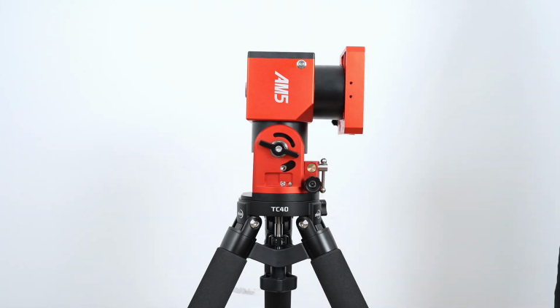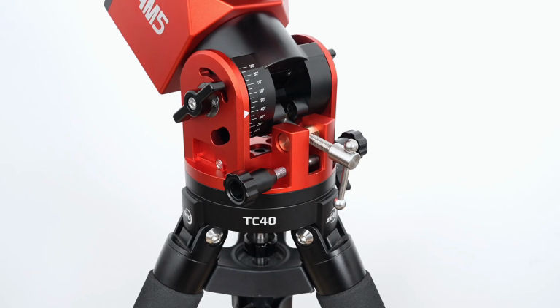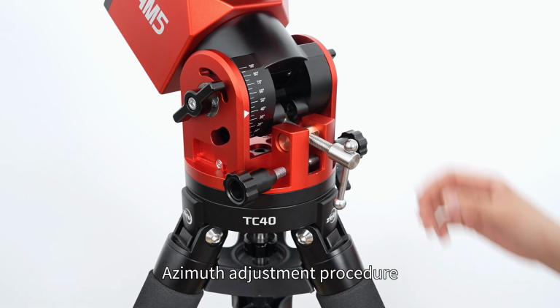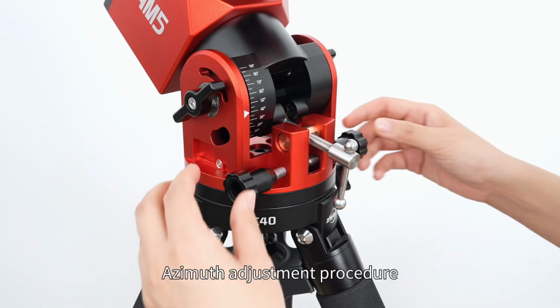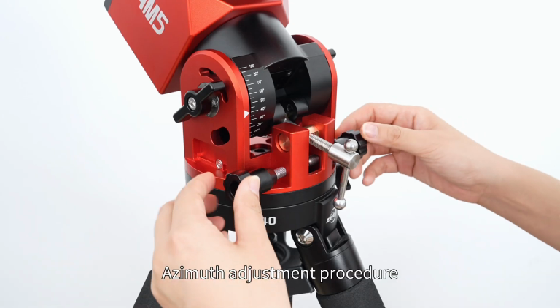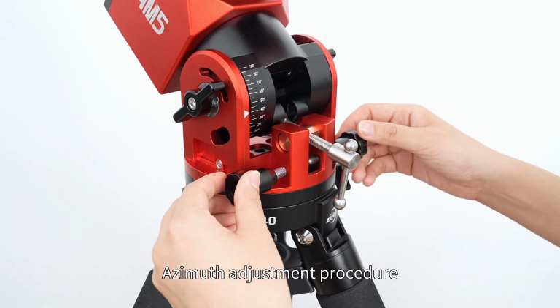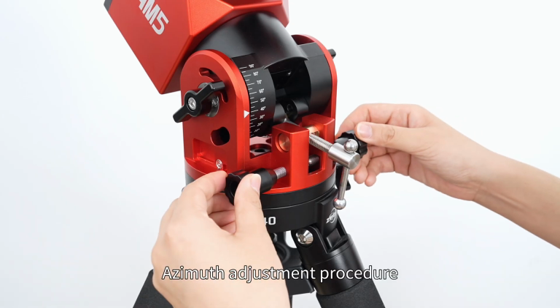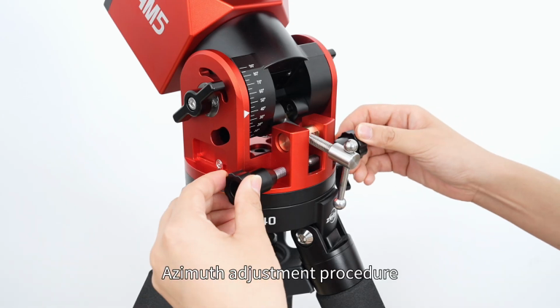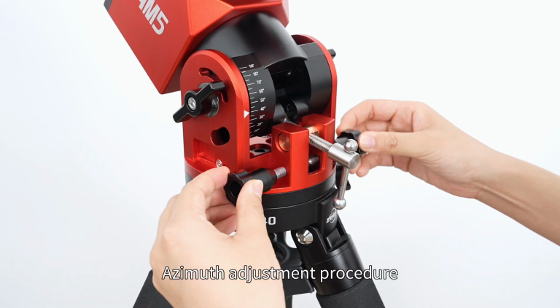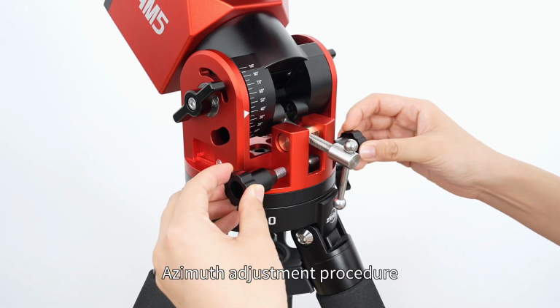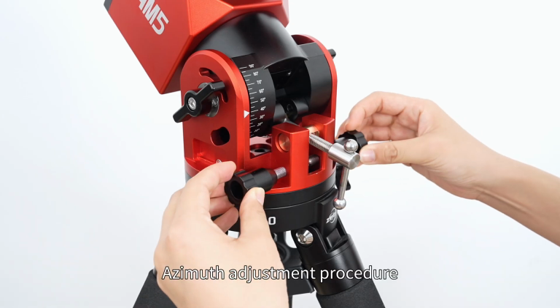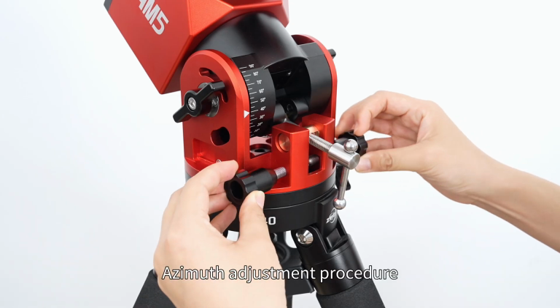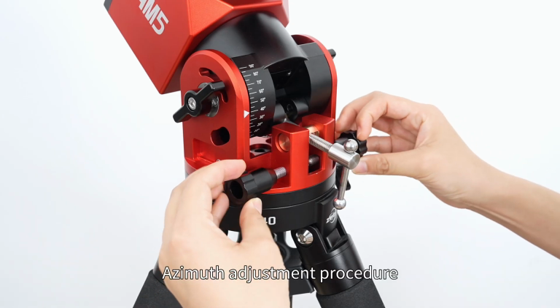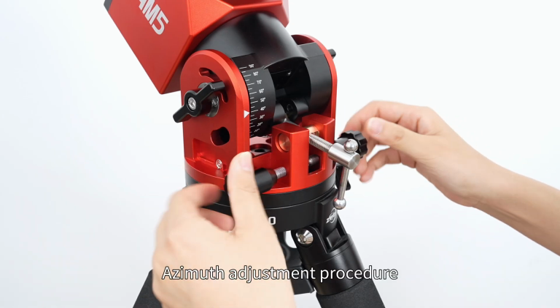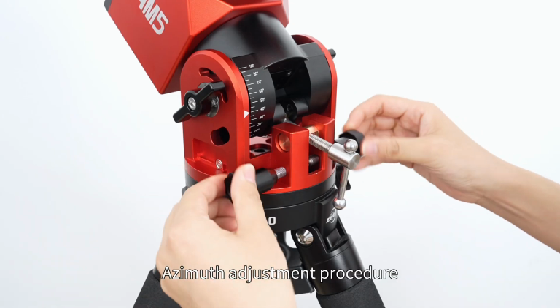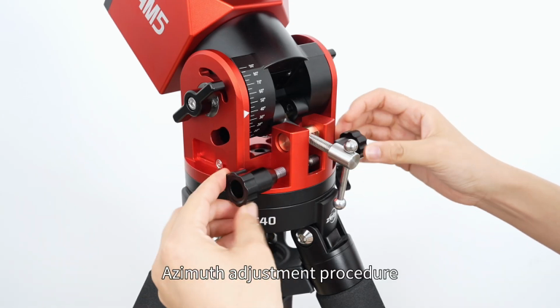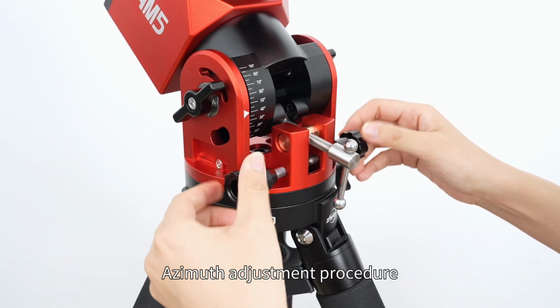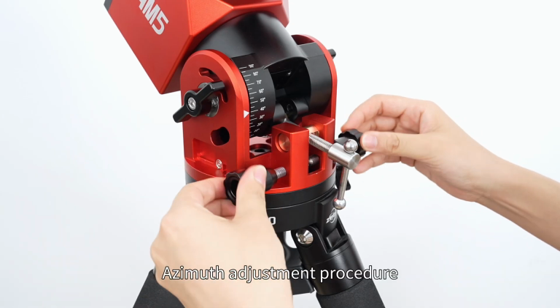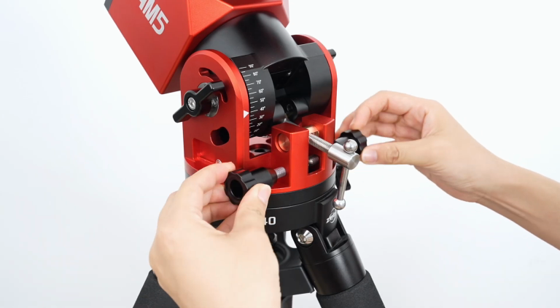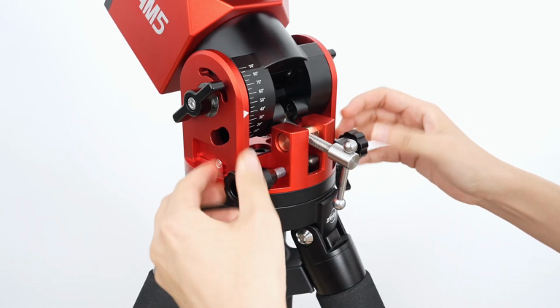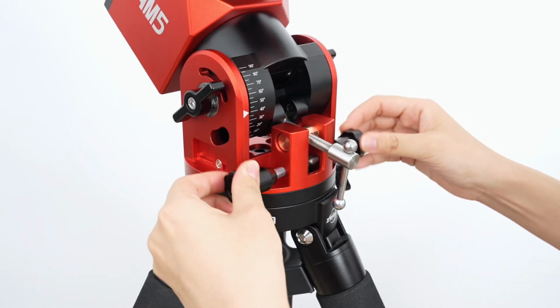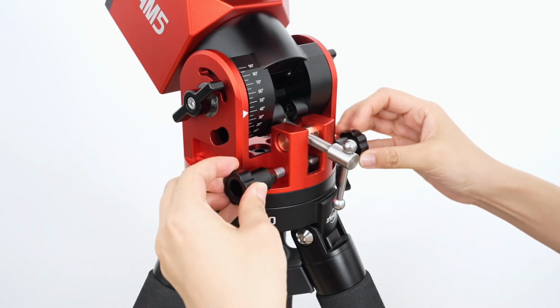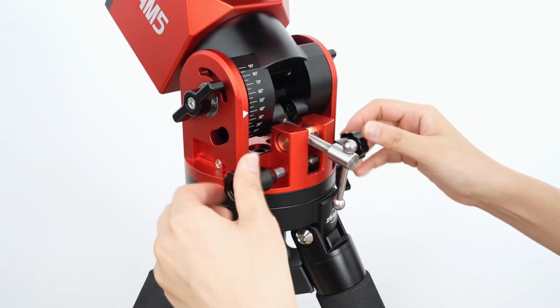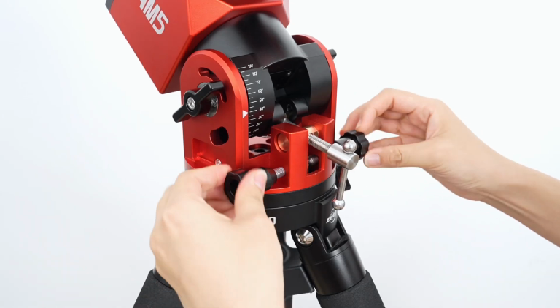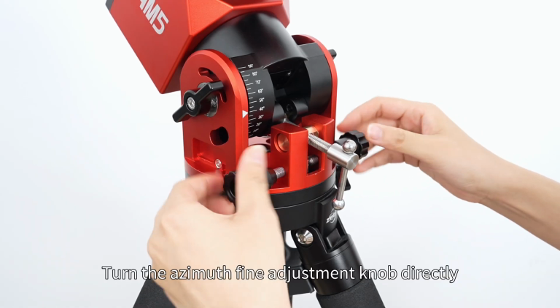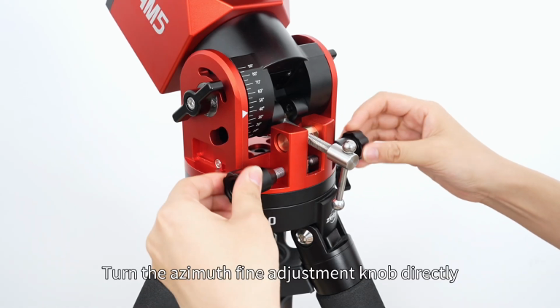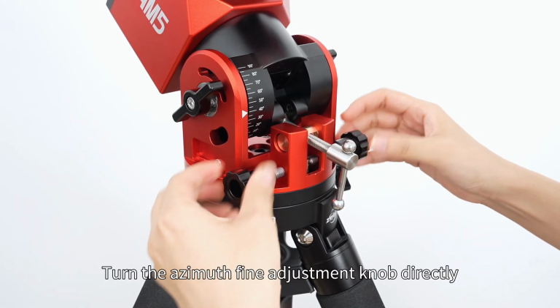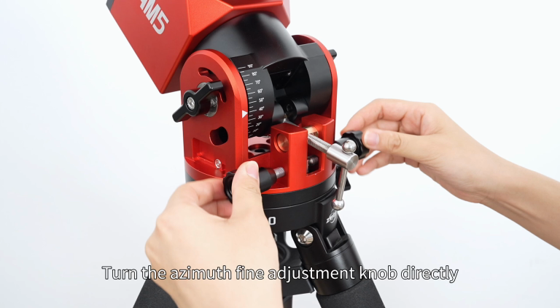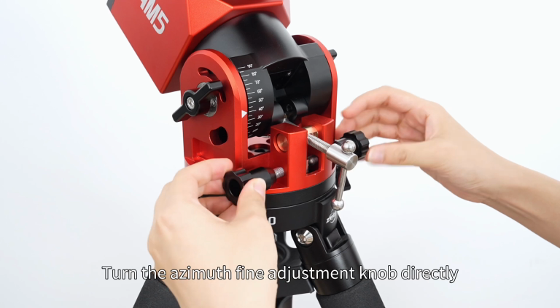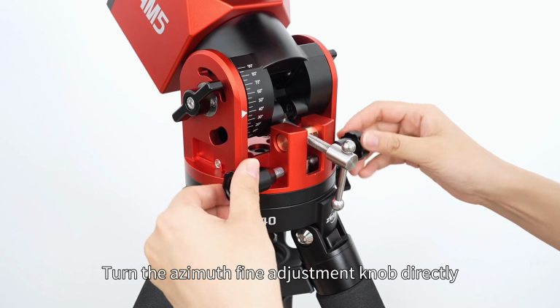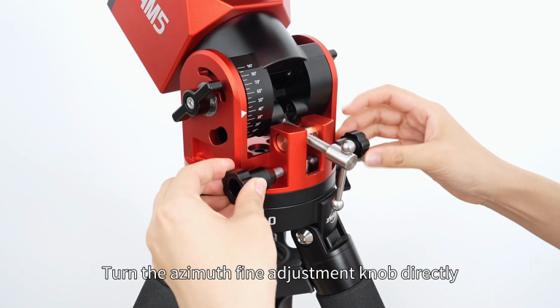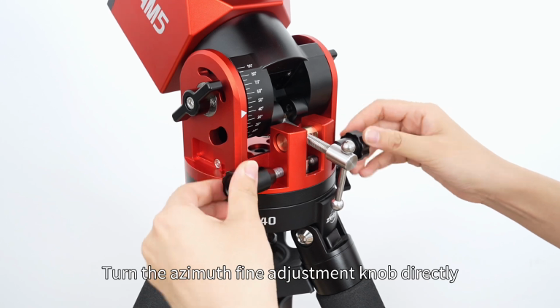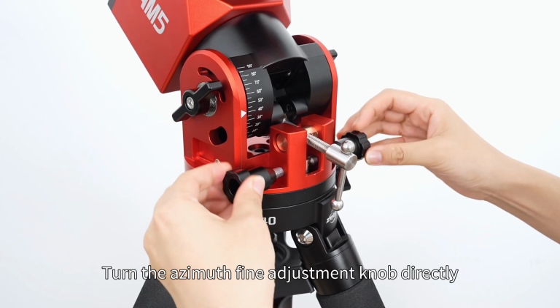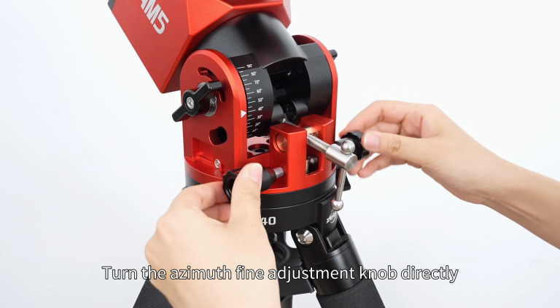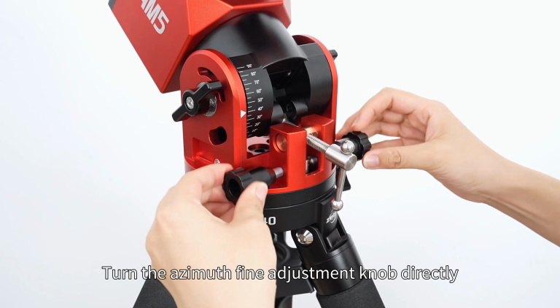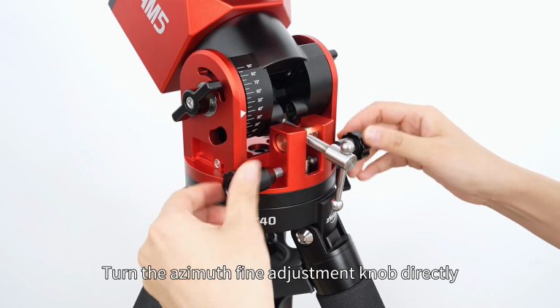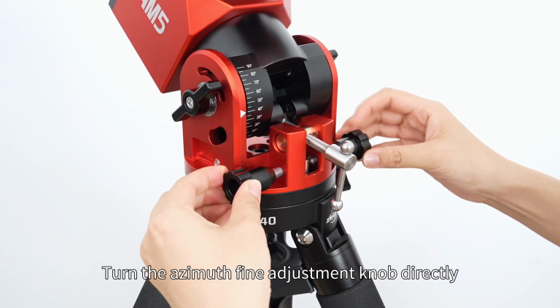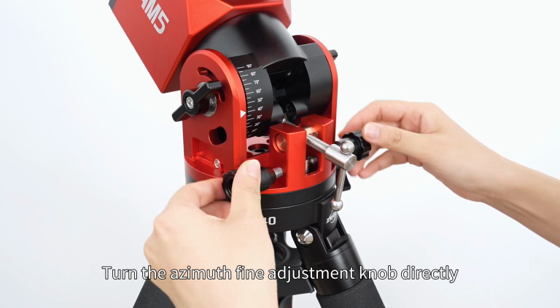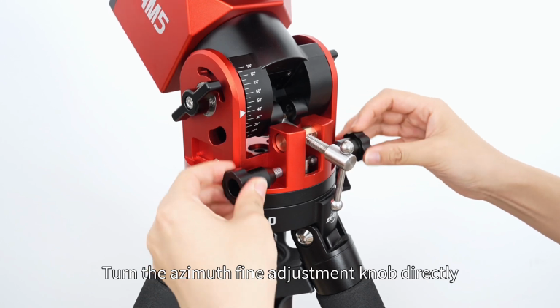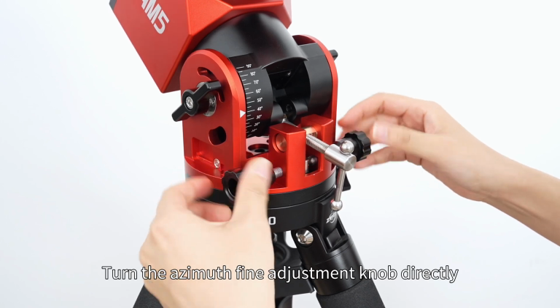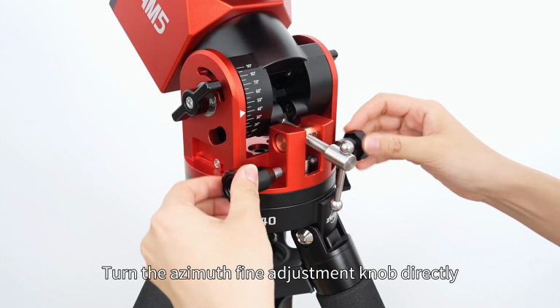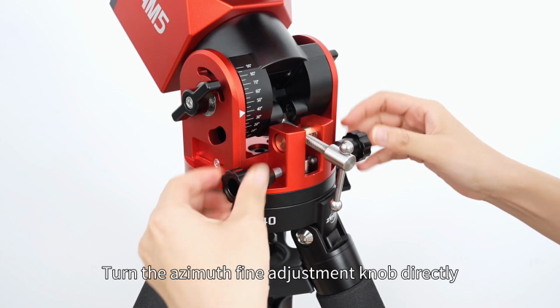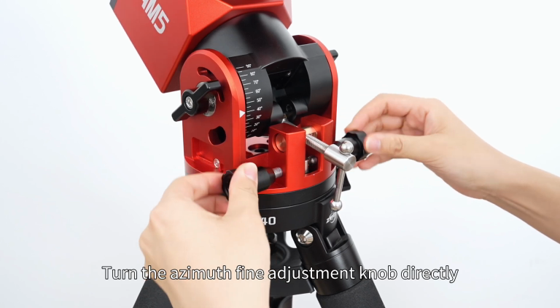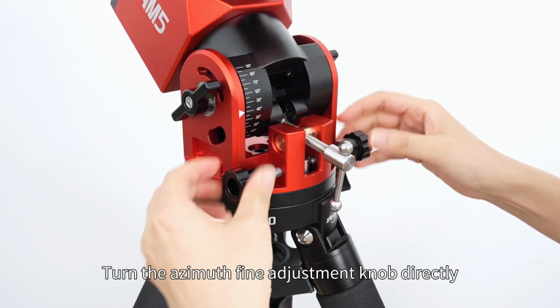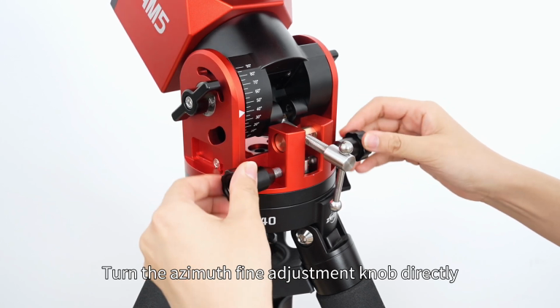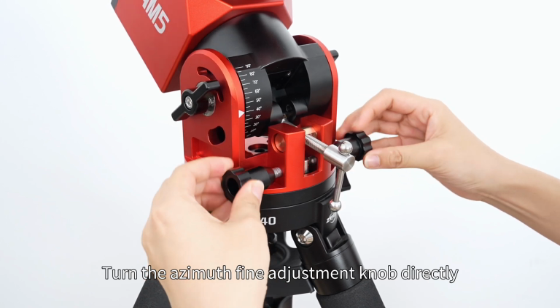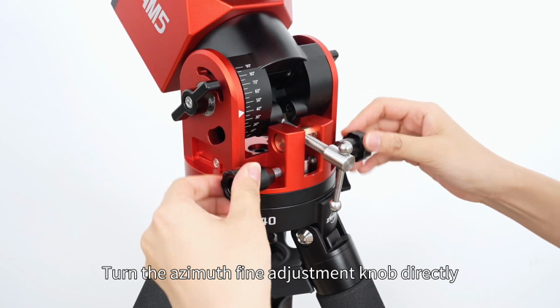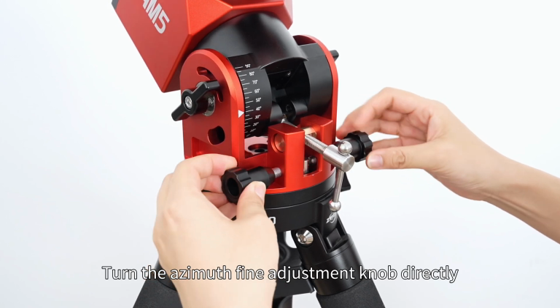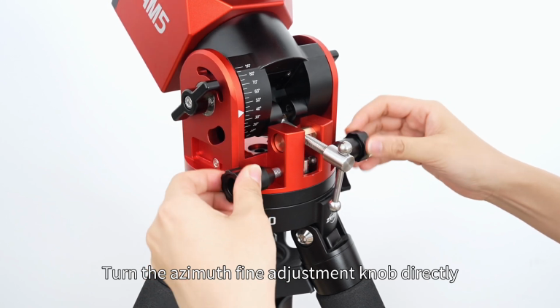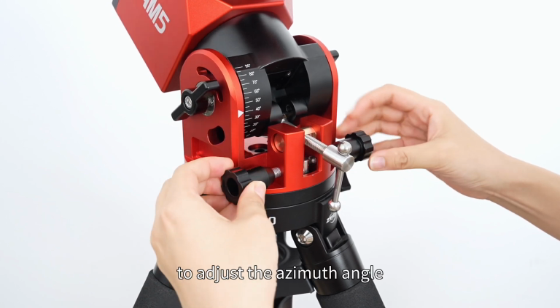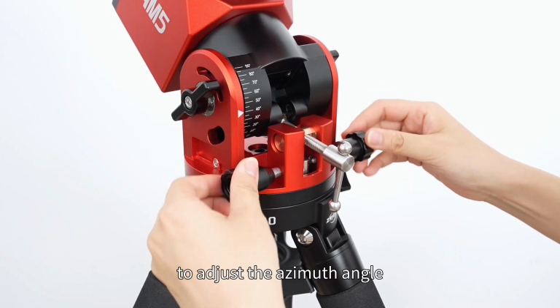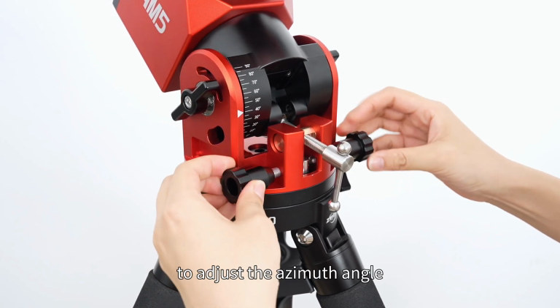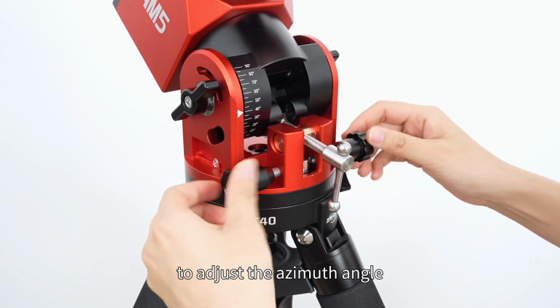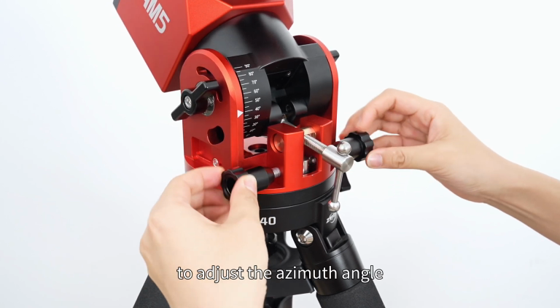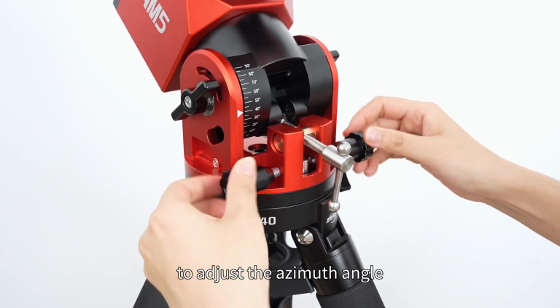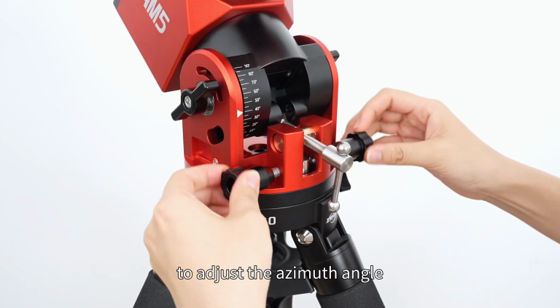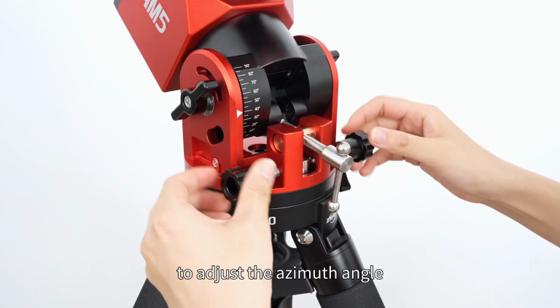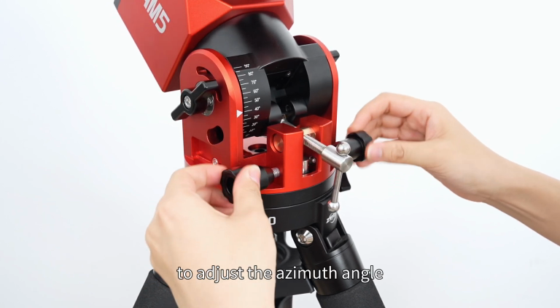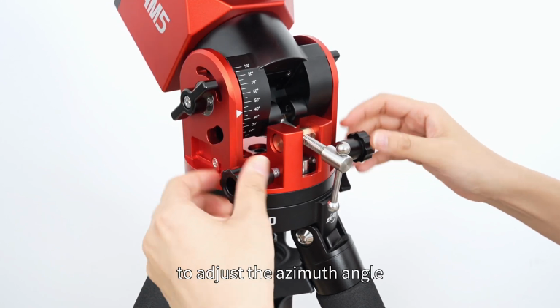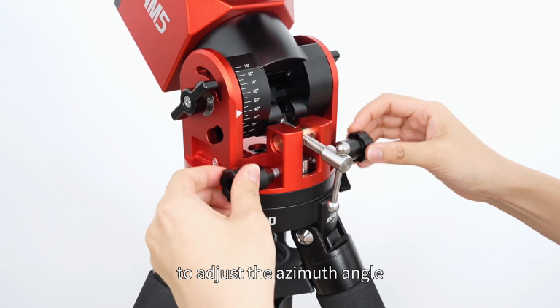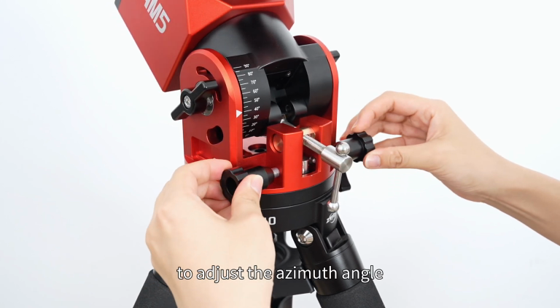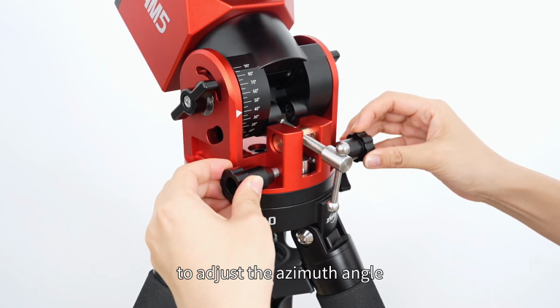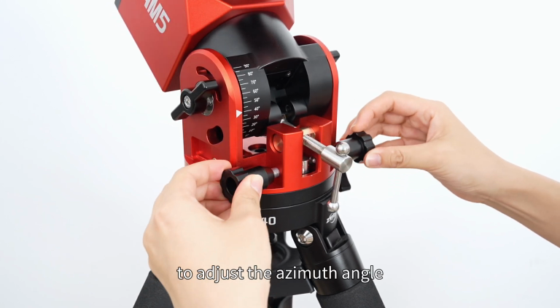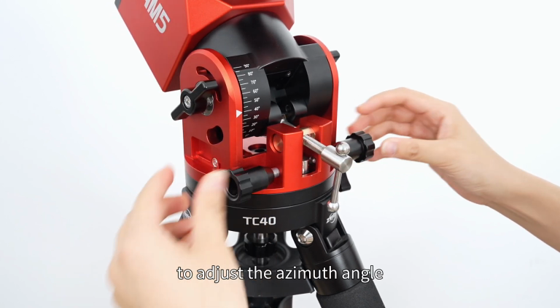Azimuth adjustment procedure: turn the azimuth fine adjustment knob directly to adjust the azimuth angle.